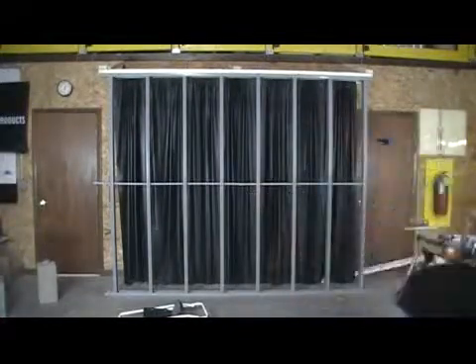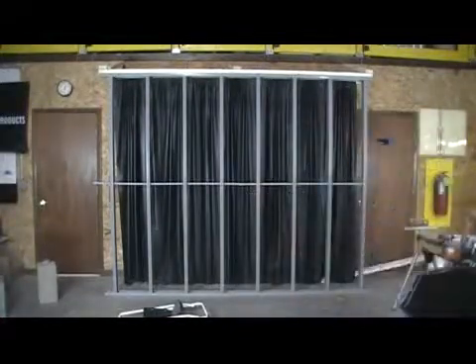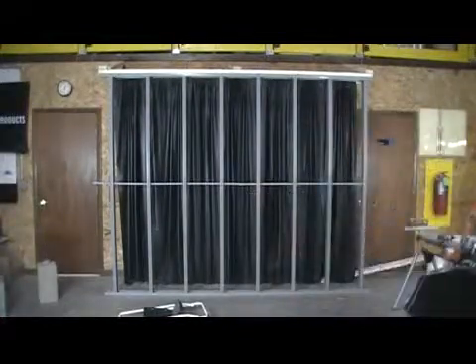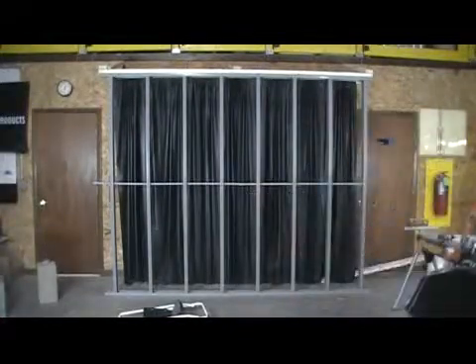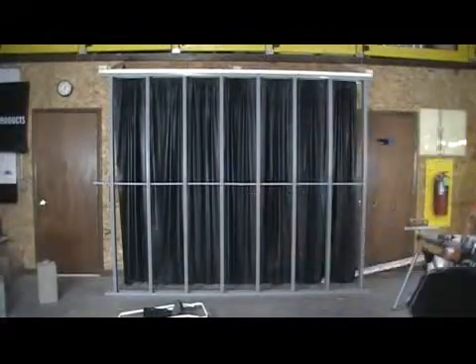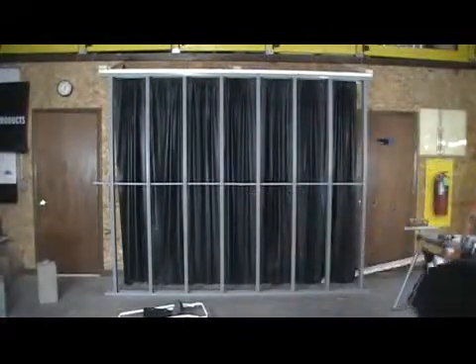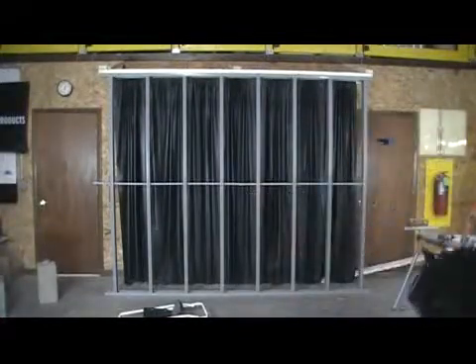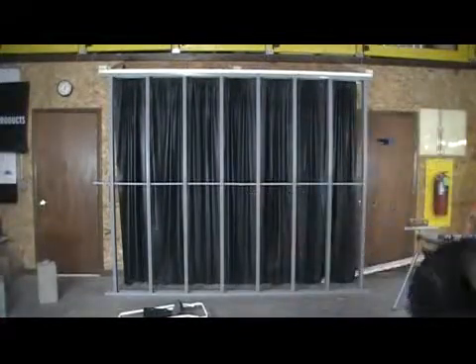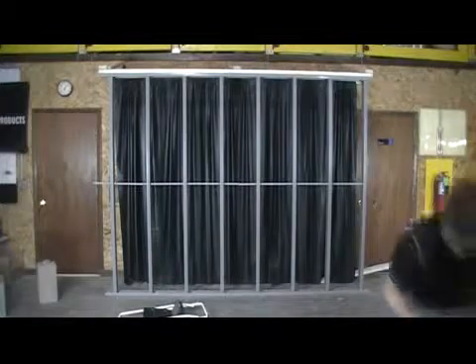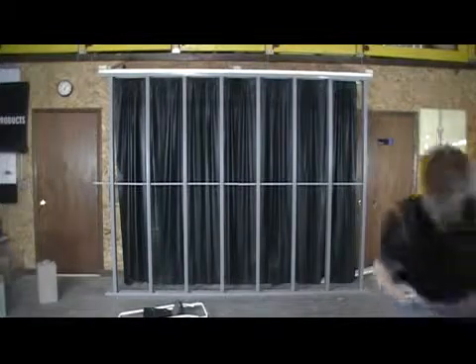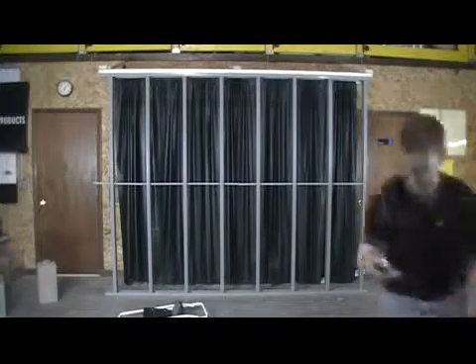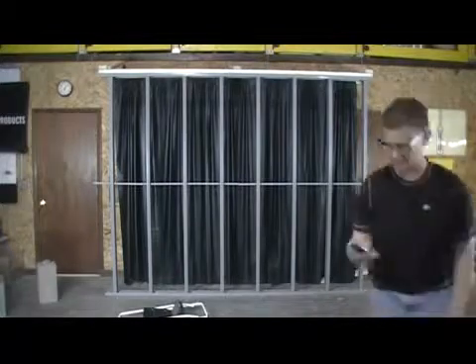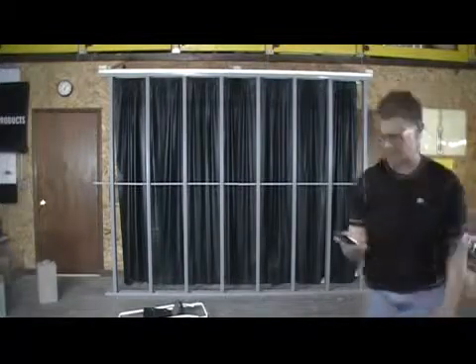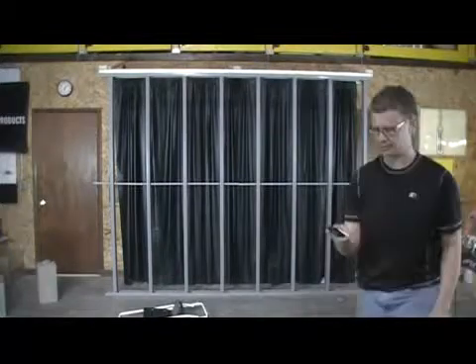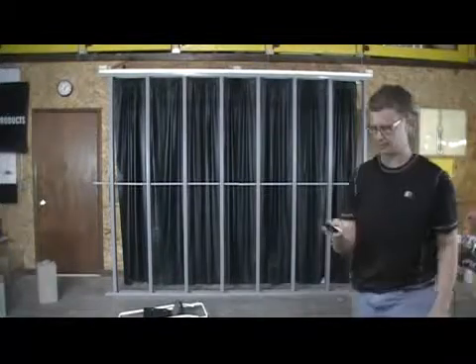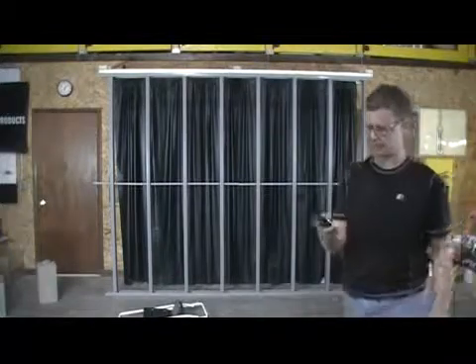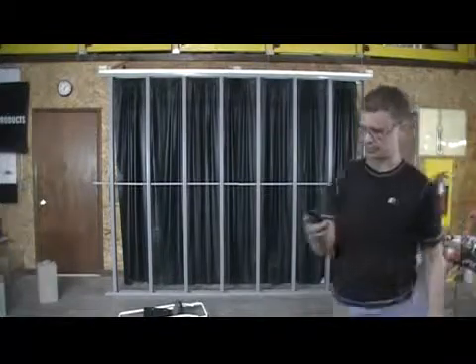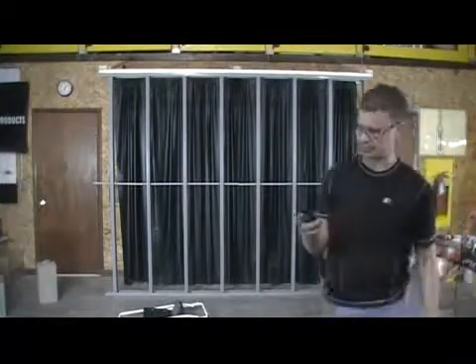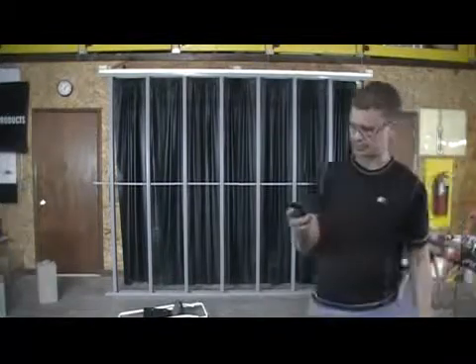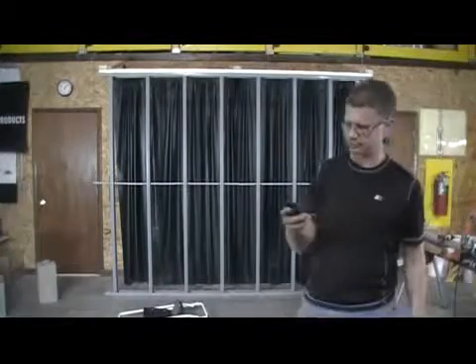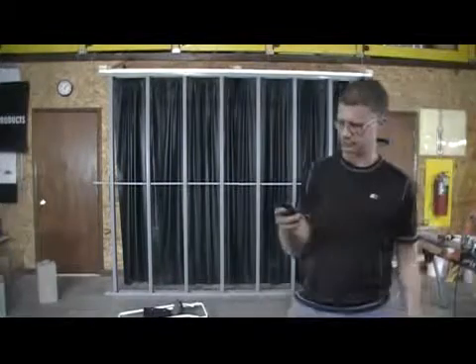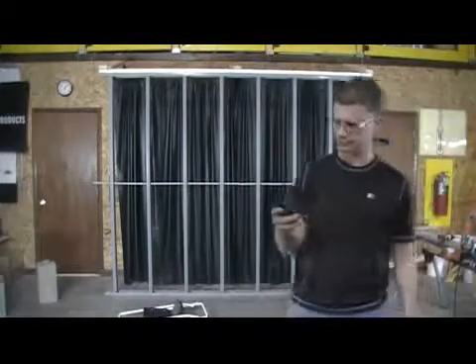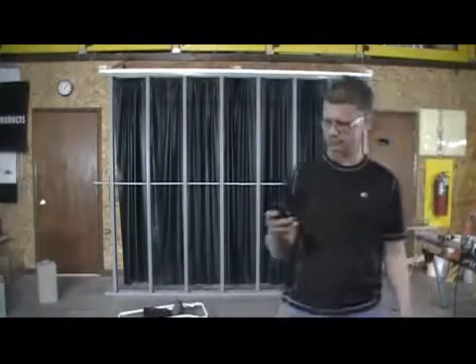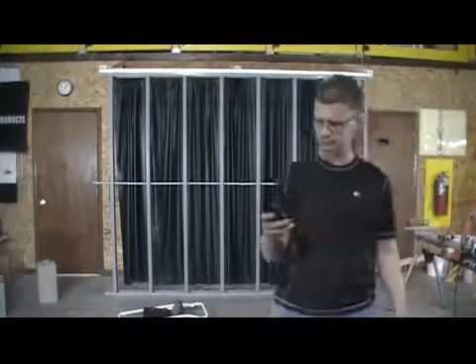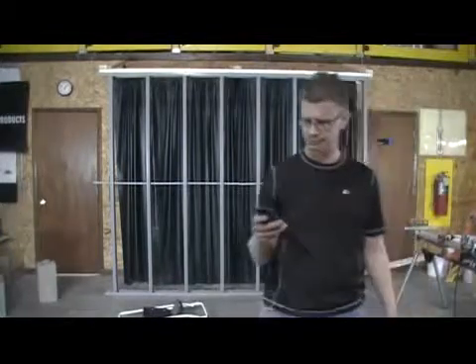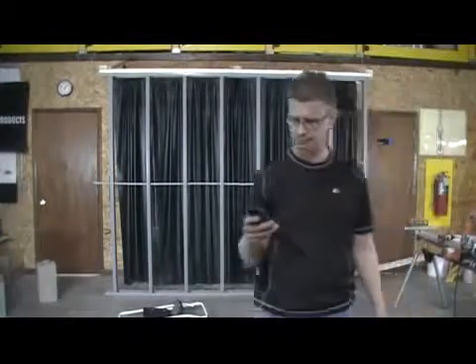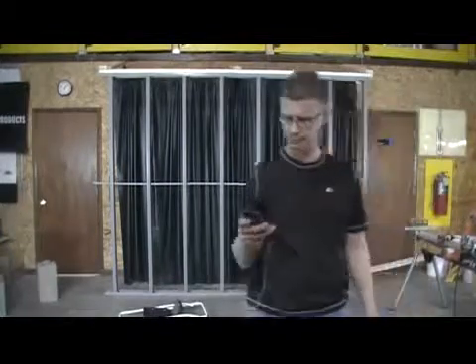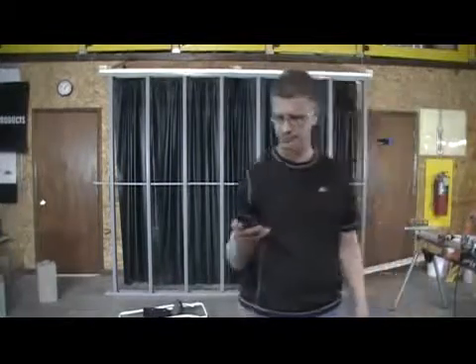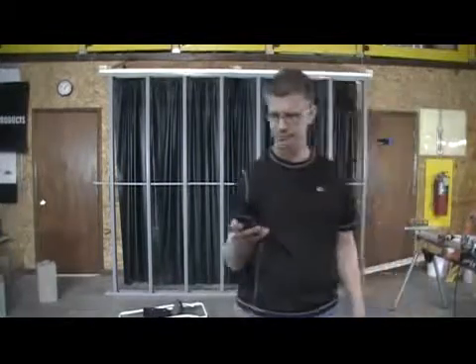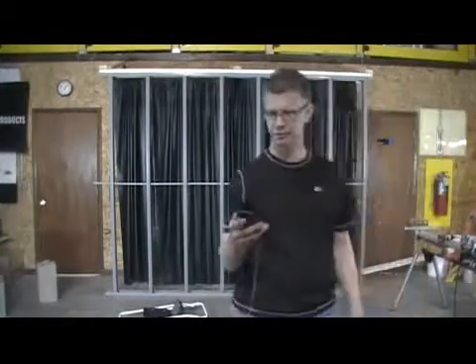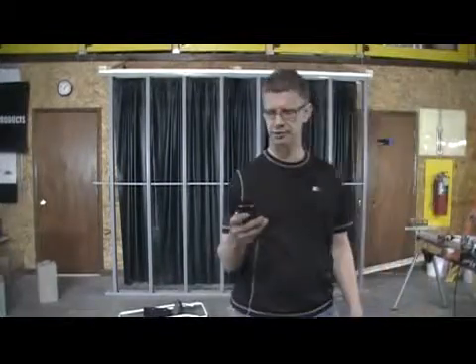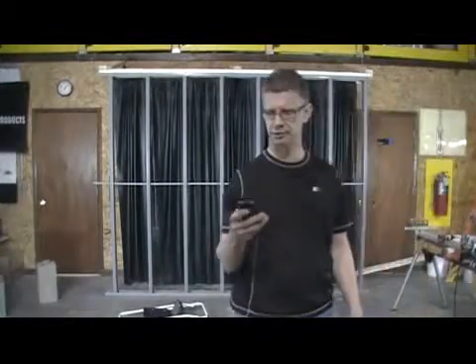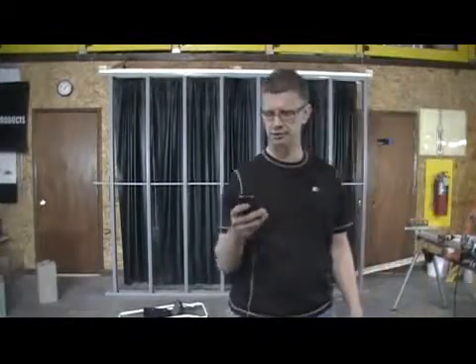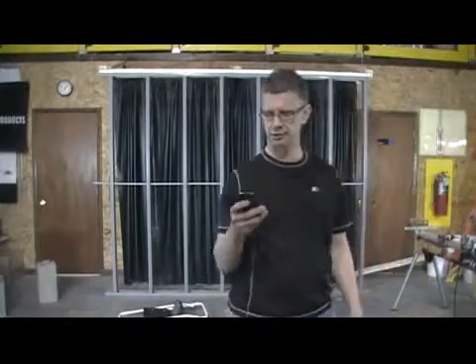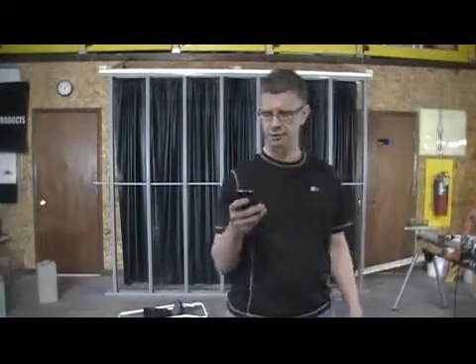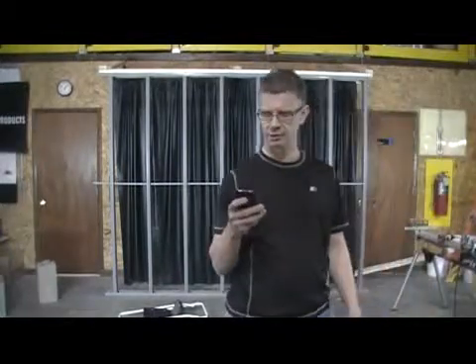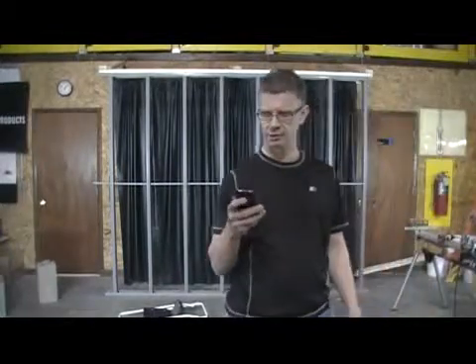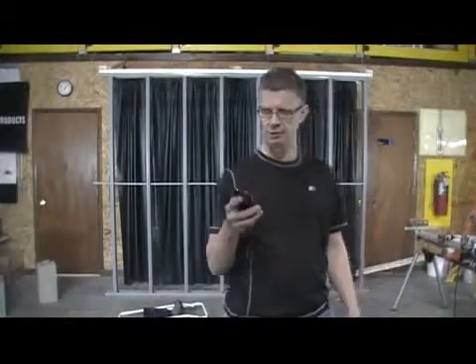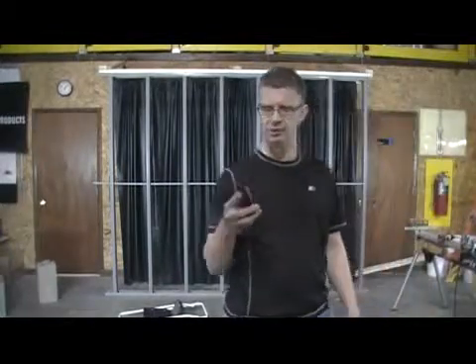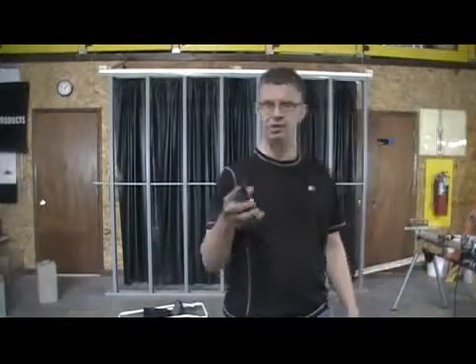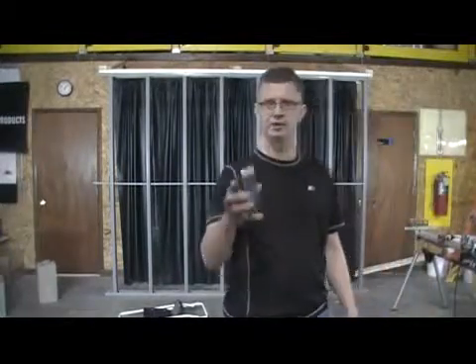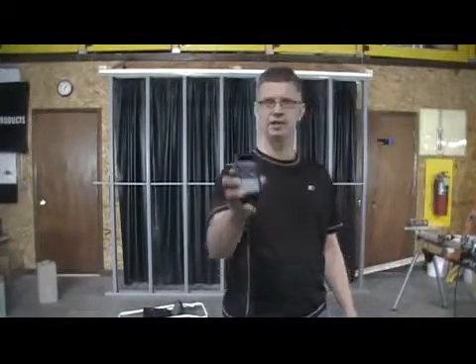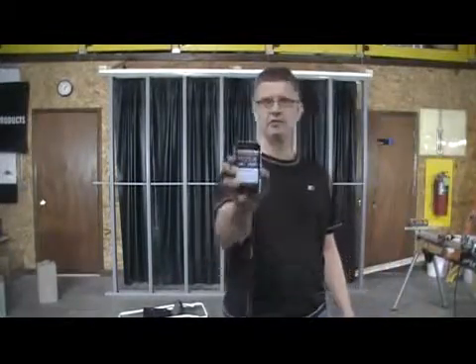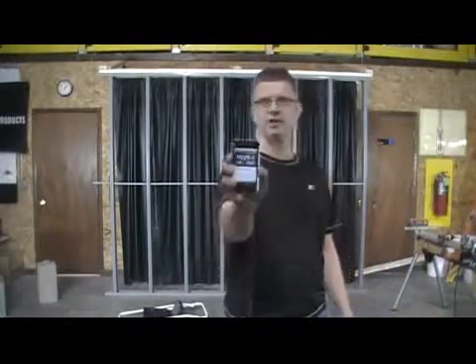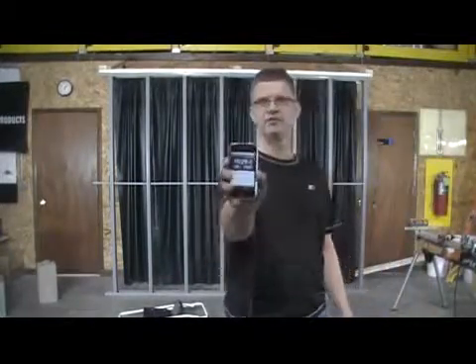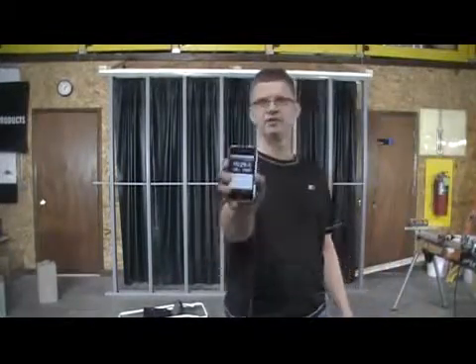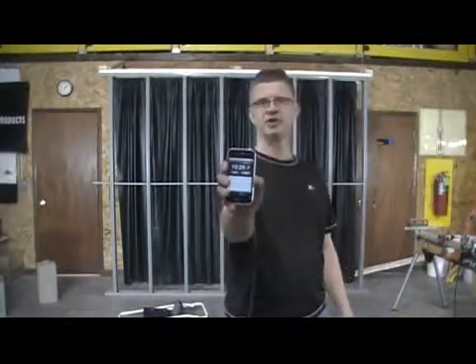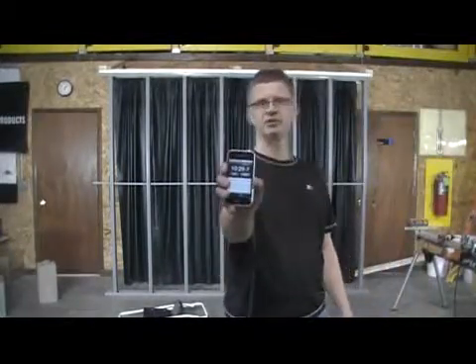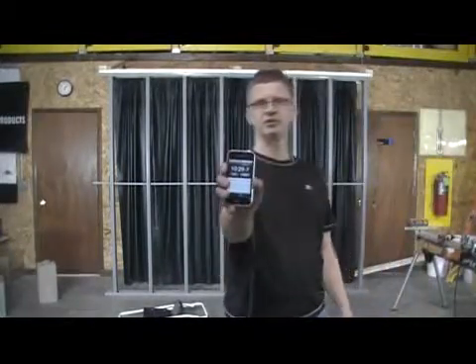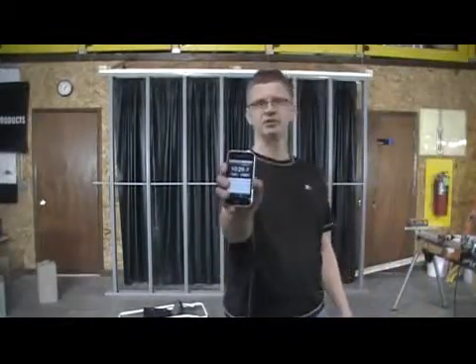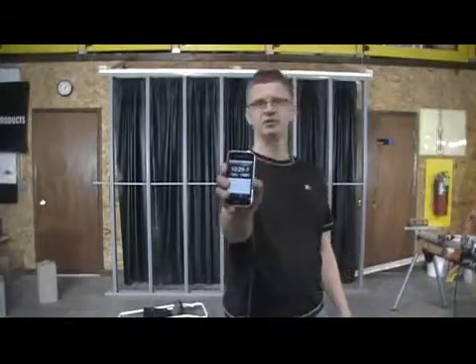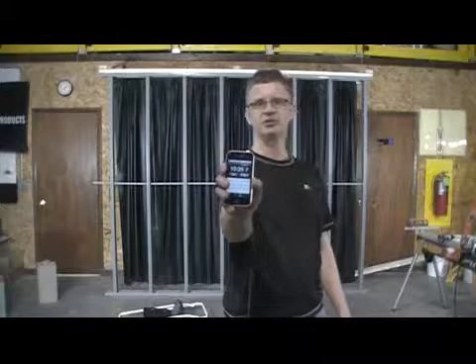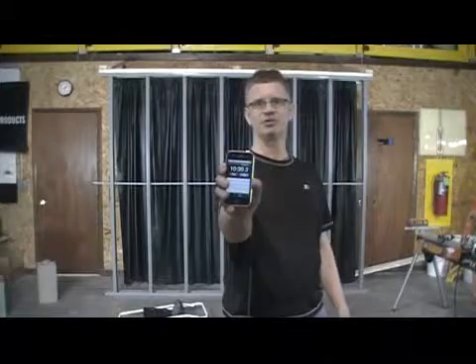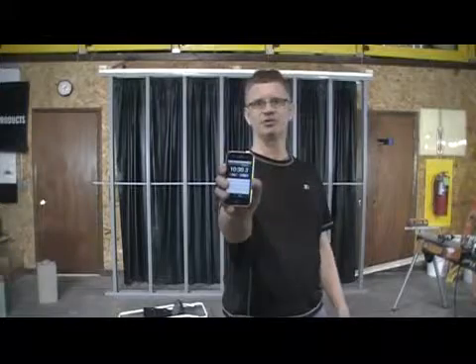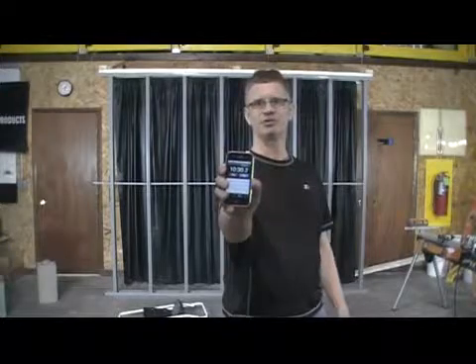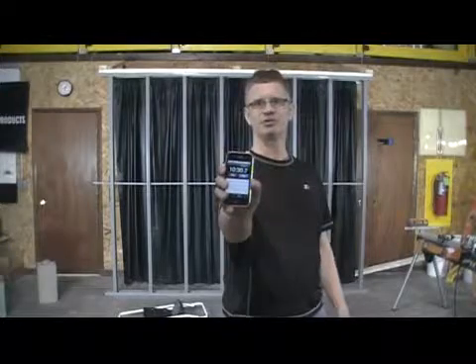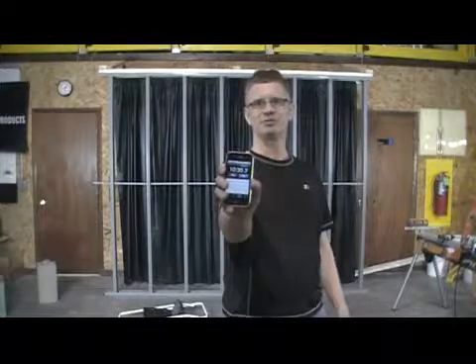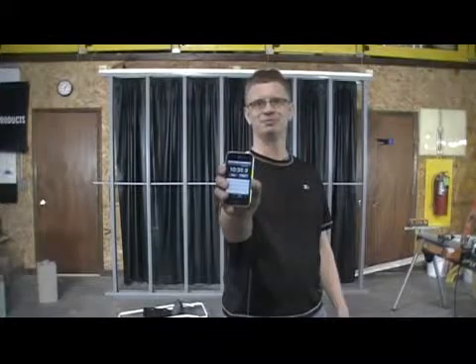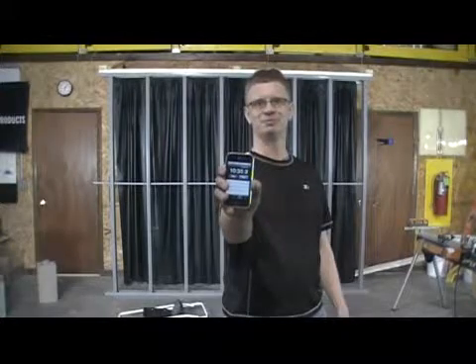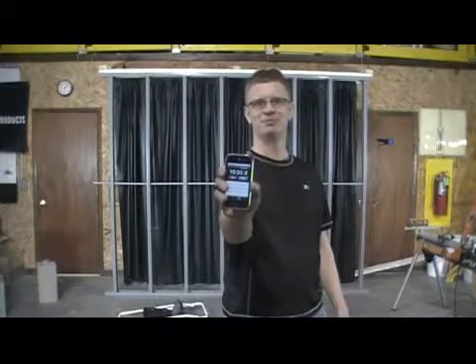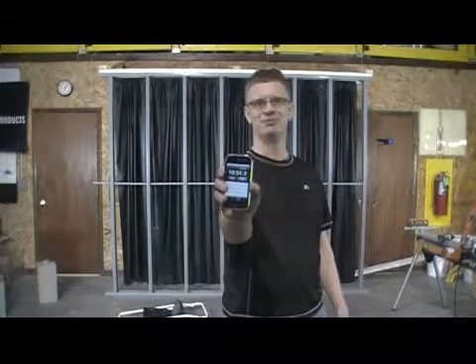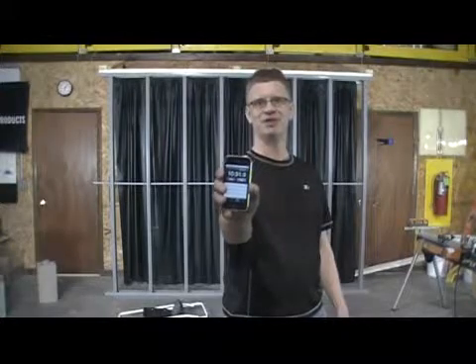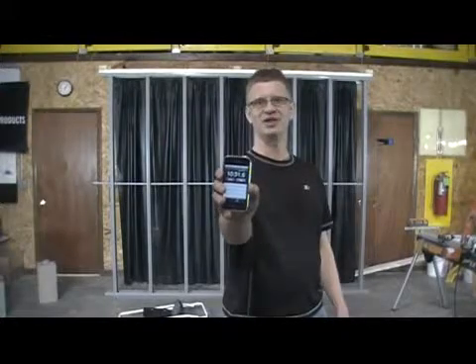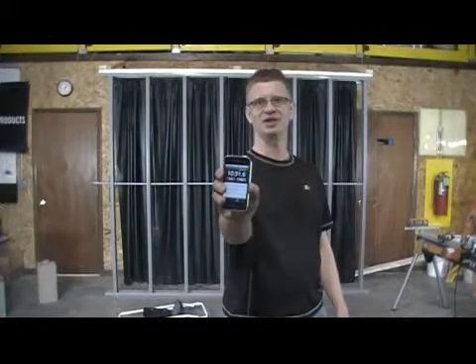Go back and pick up my handy timer. Not bad for ten minutes worth of work, is it? Thank you.